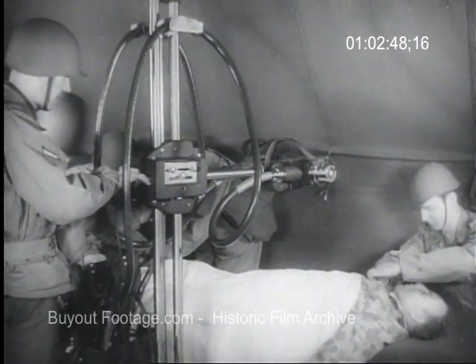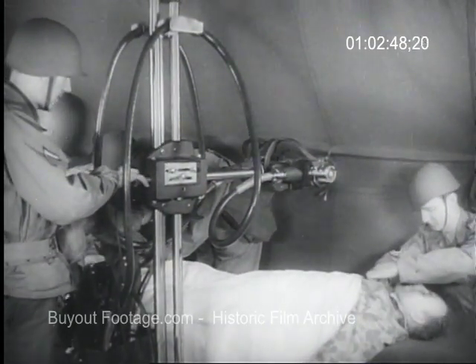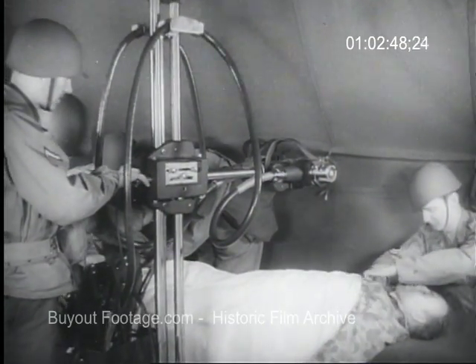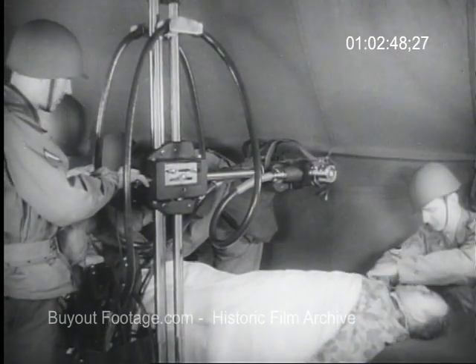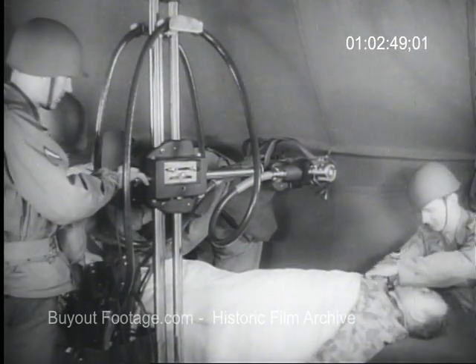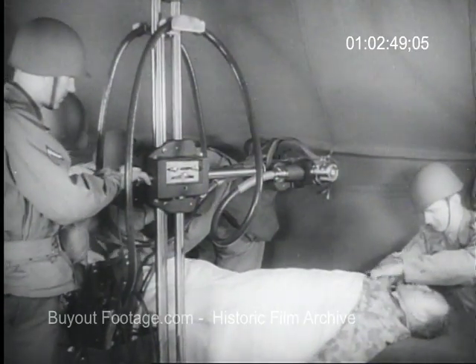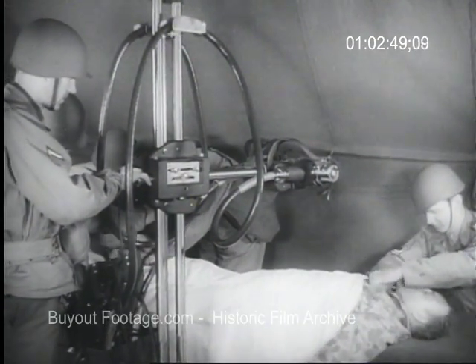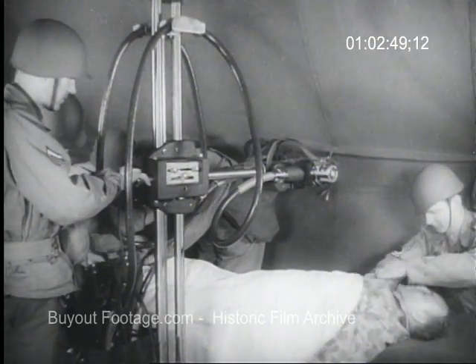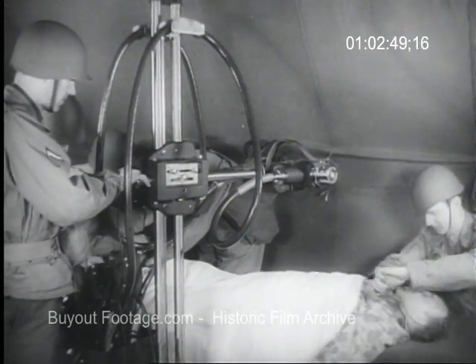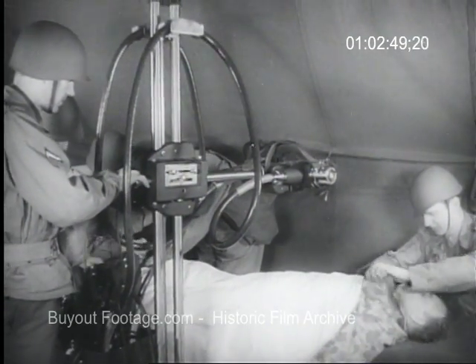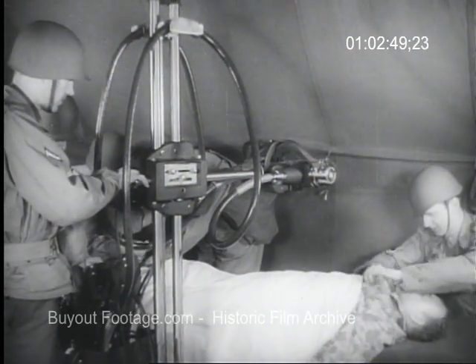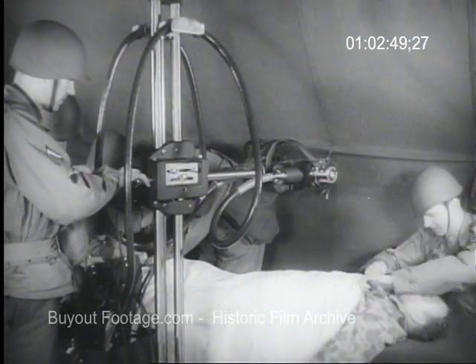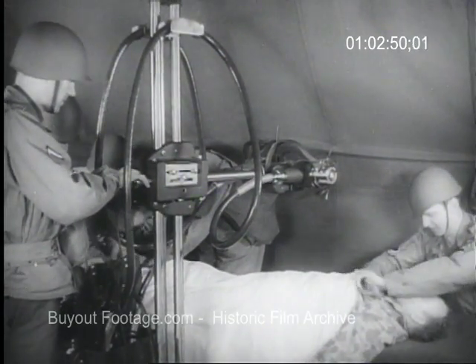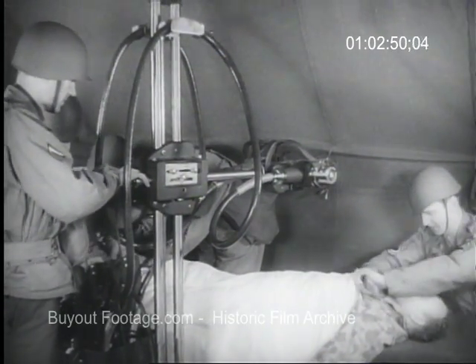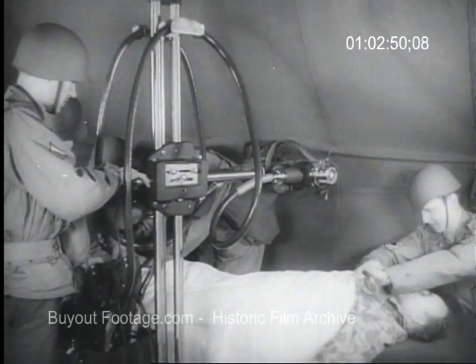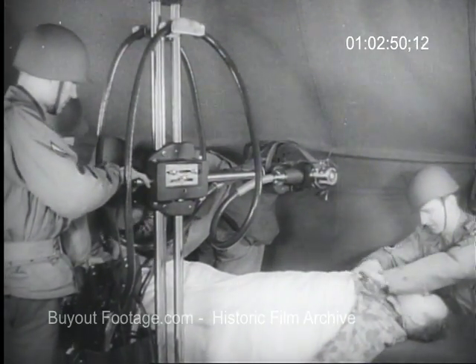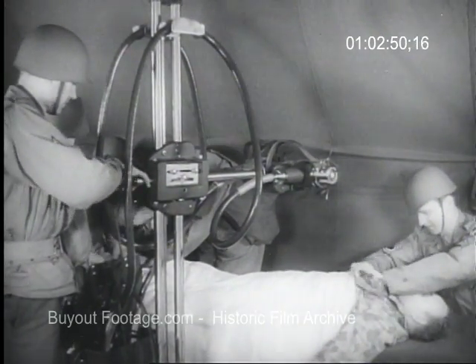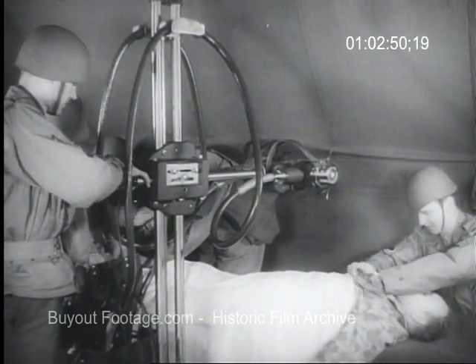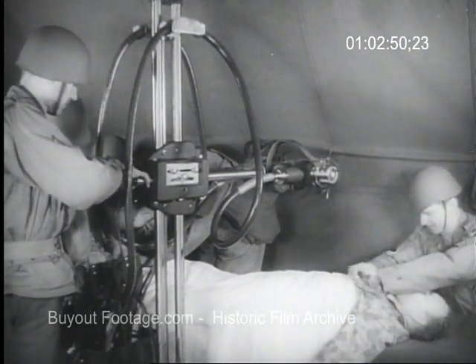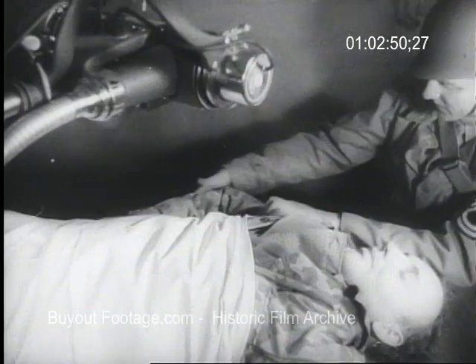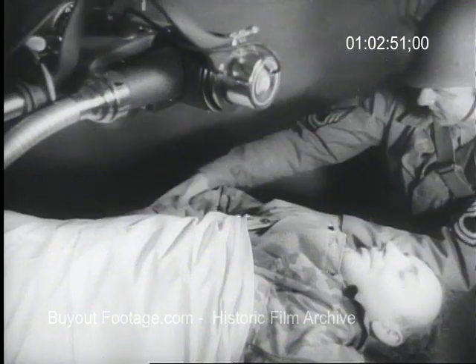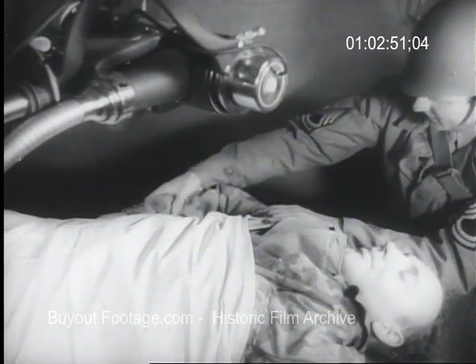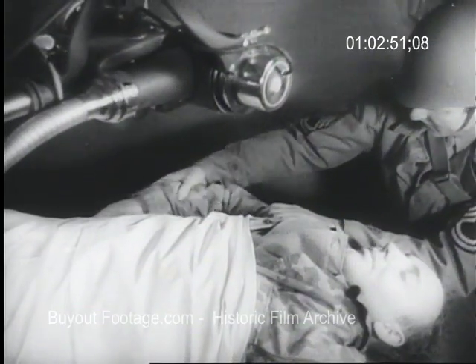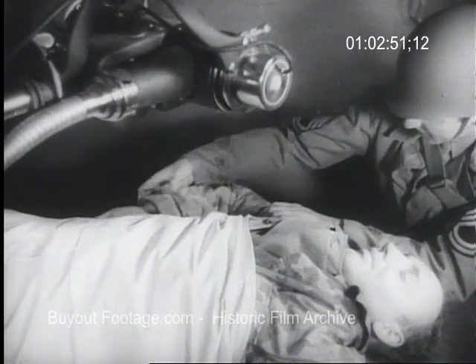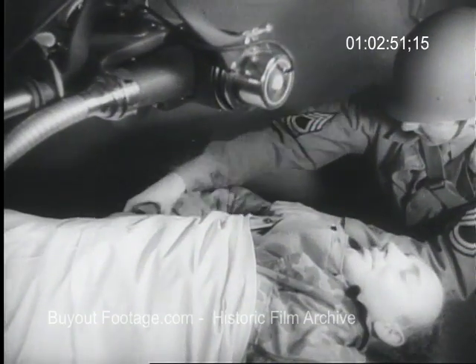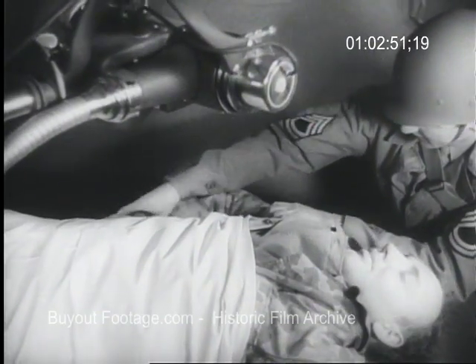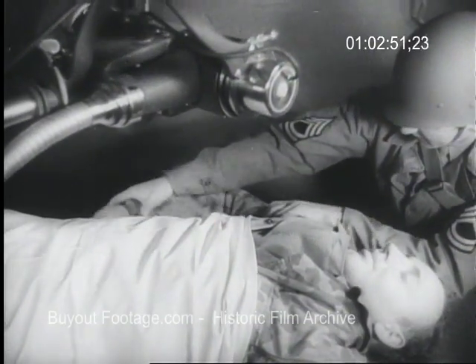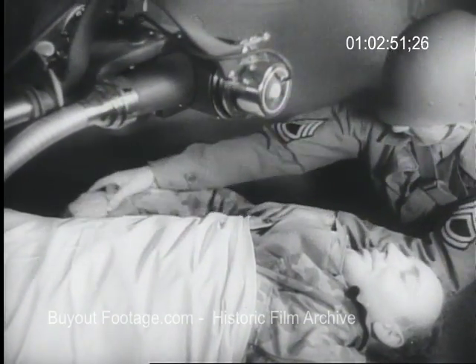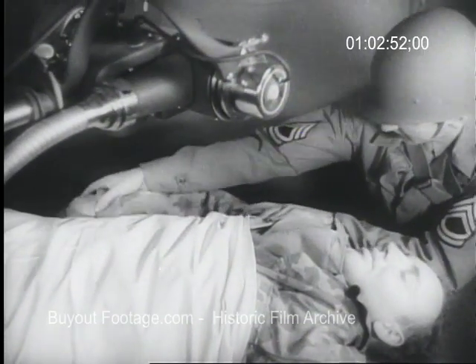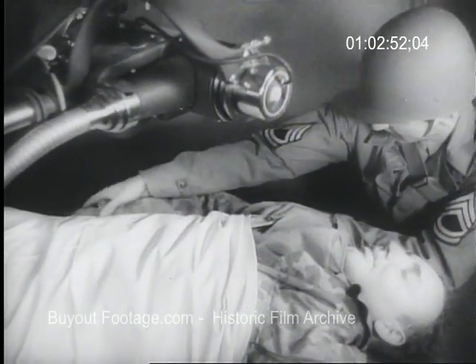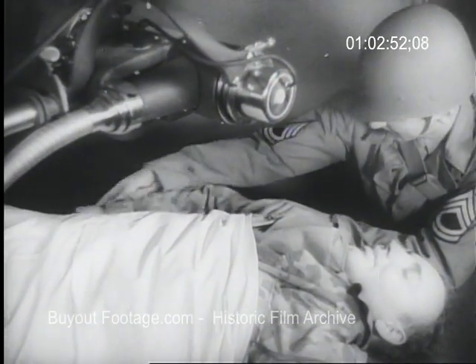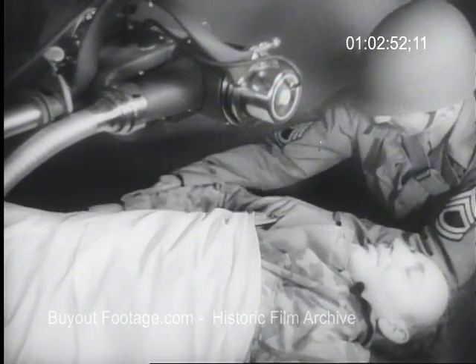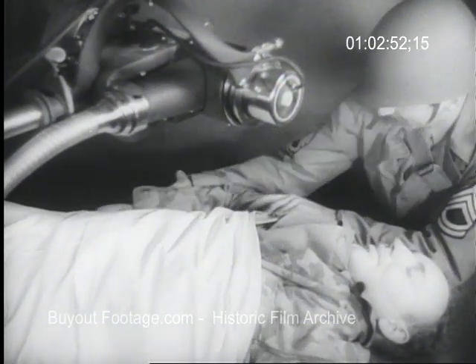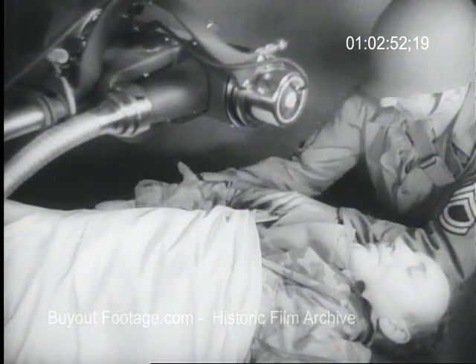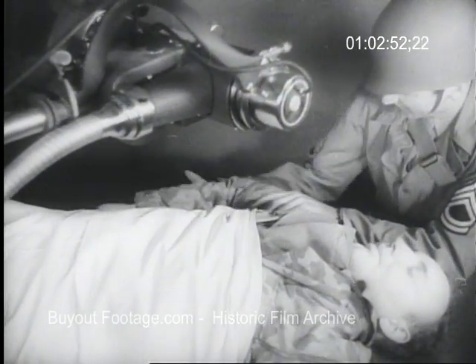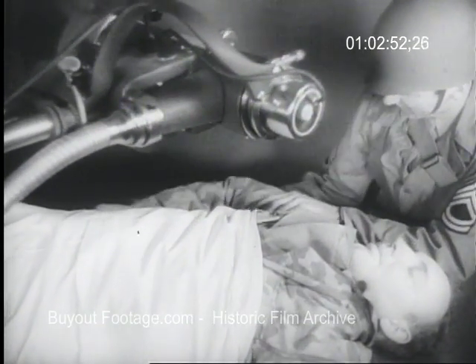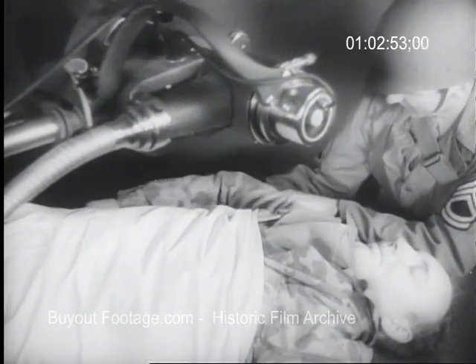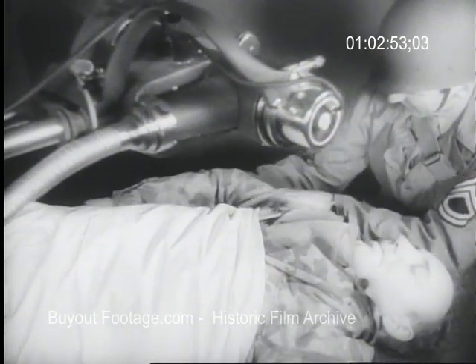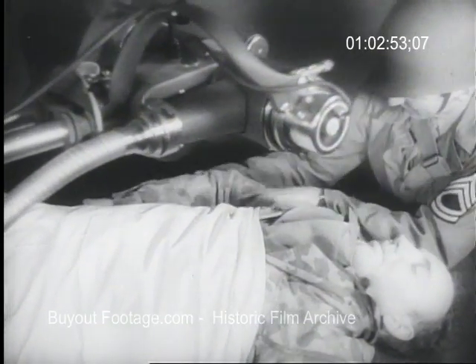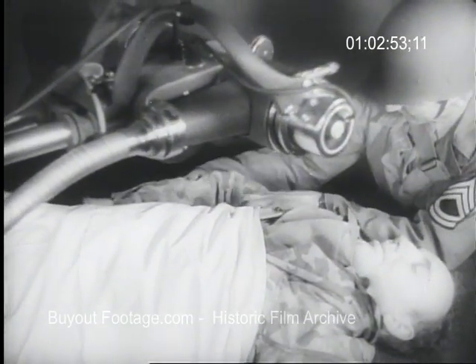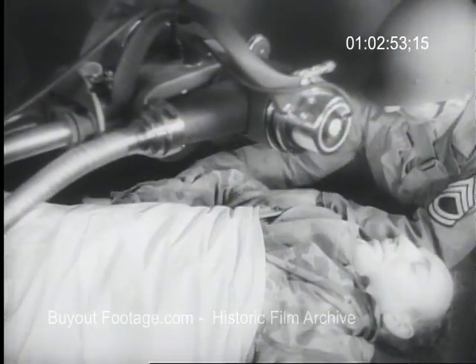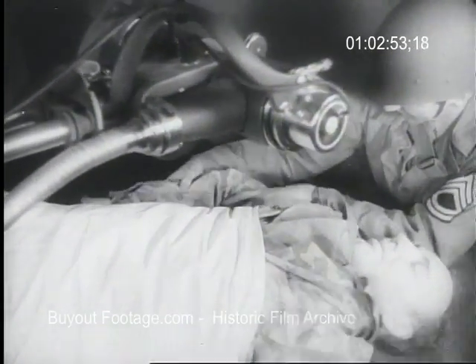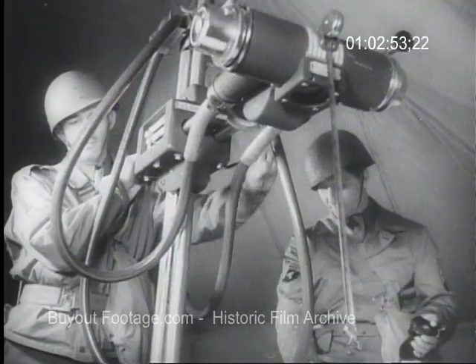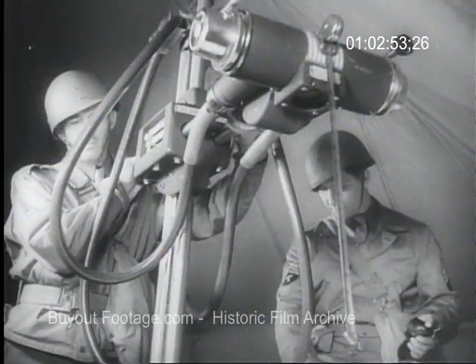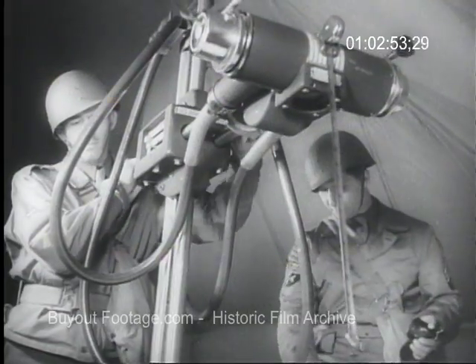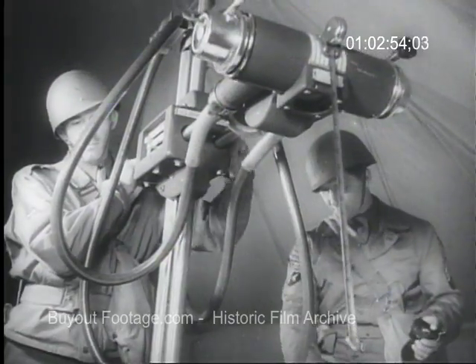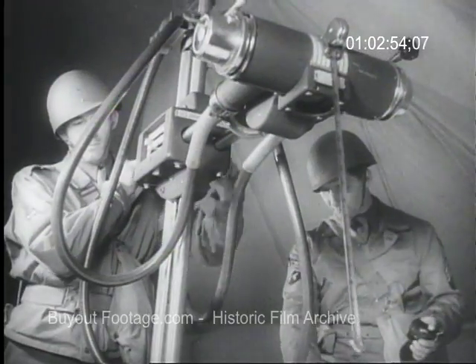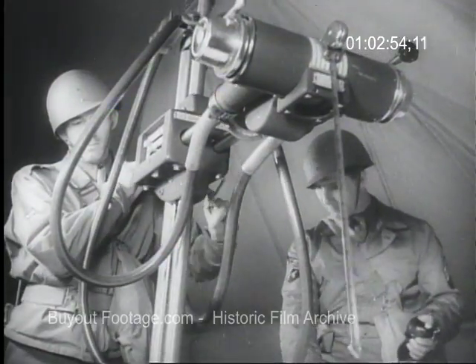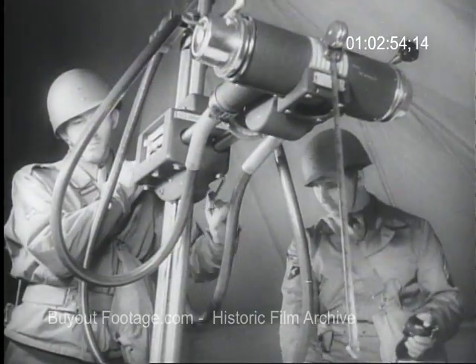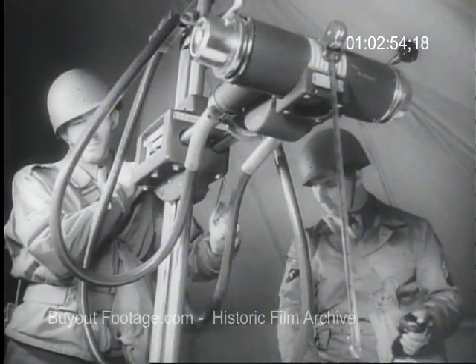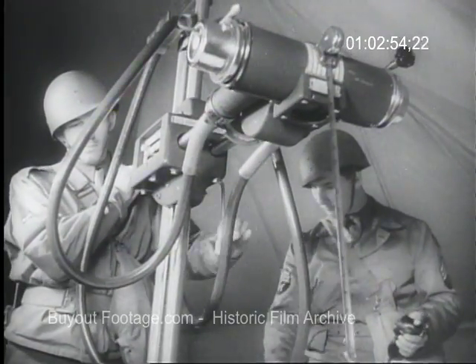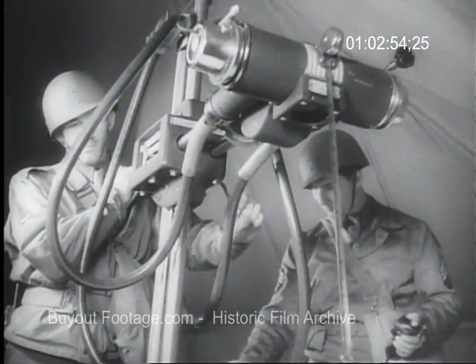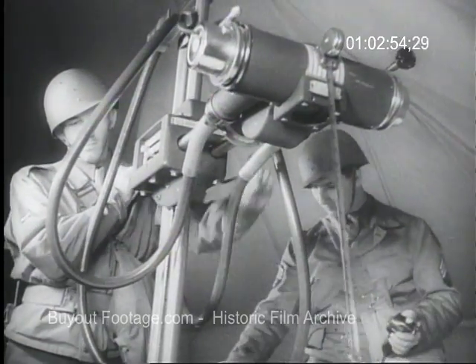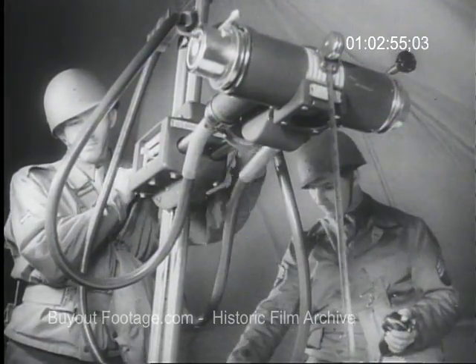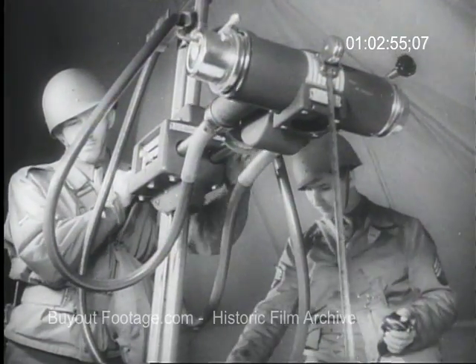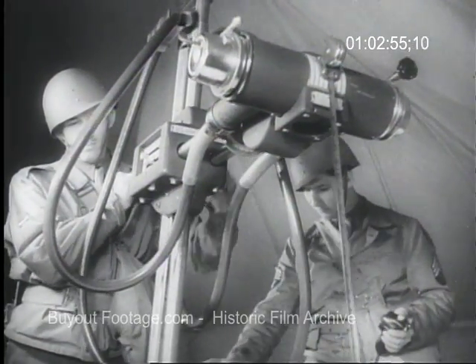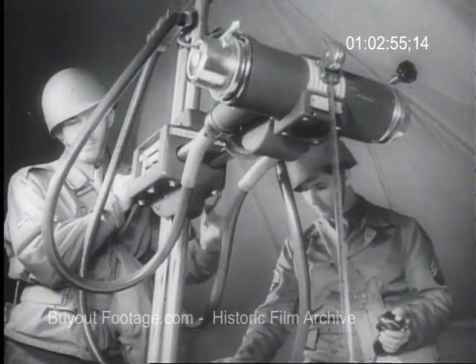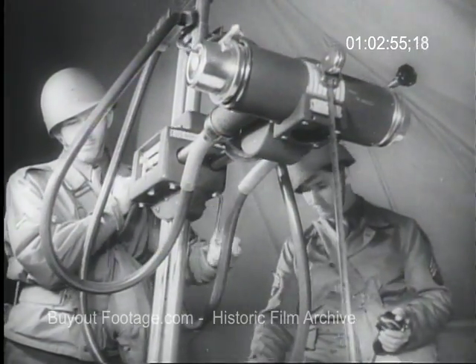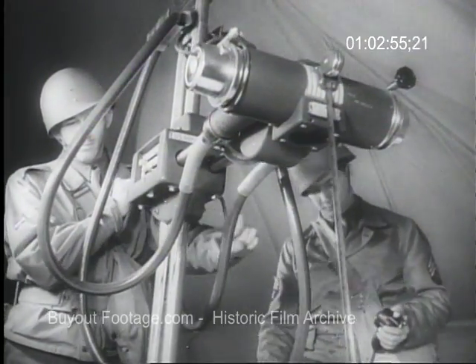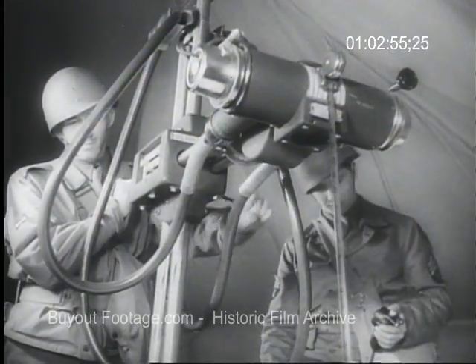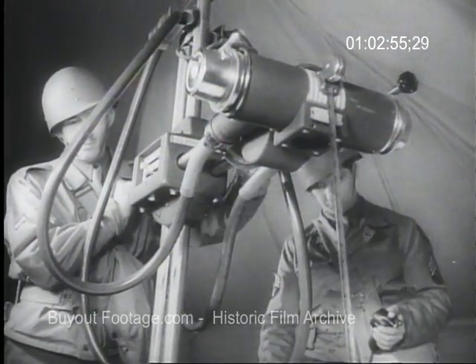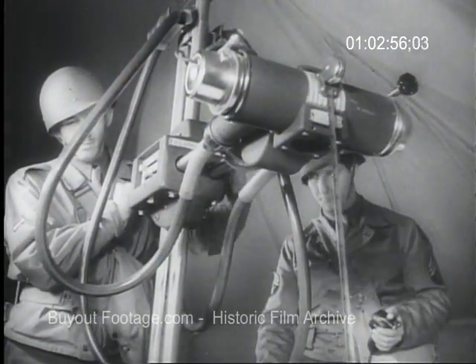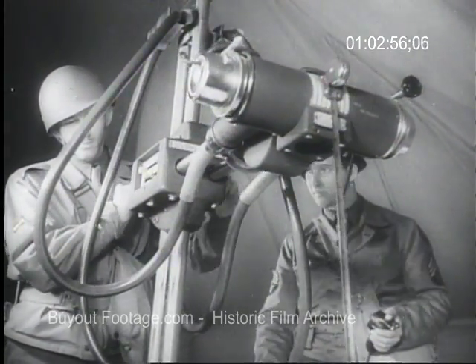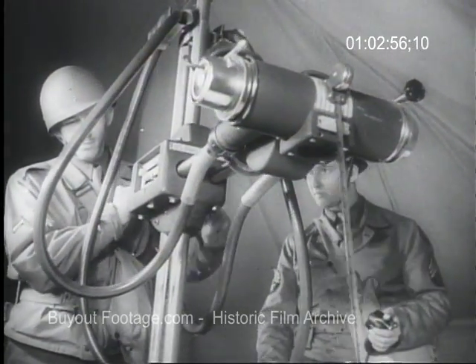In less than 40 seconds, the machine not only locates the foreign body, but registers the exact depth of the bullet beneath the skin.